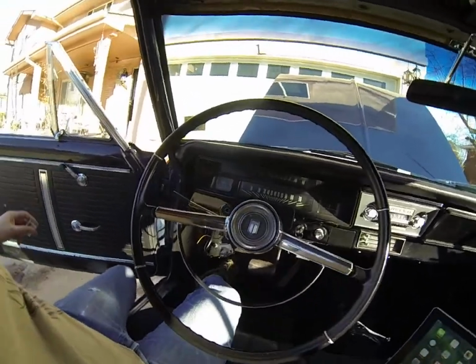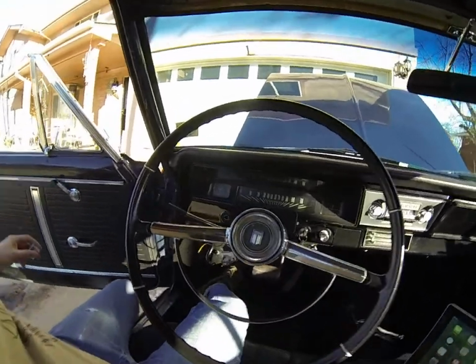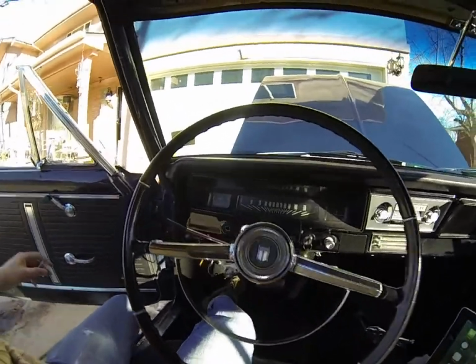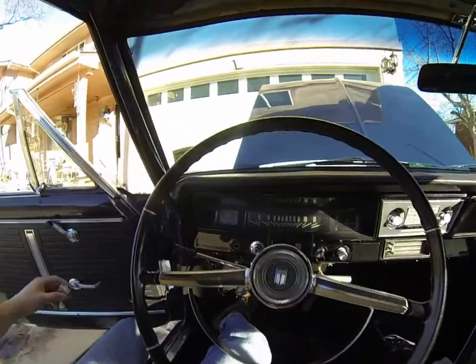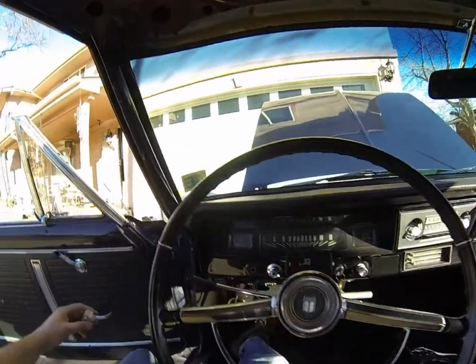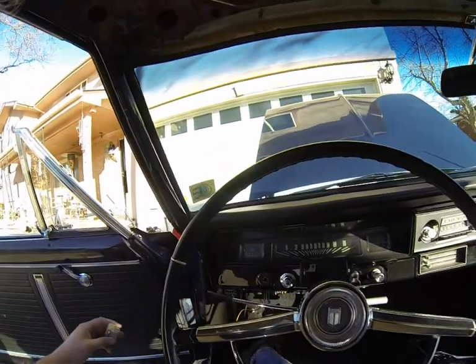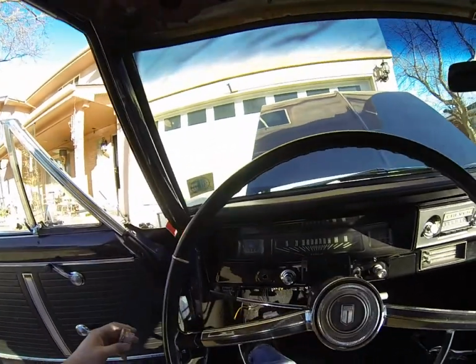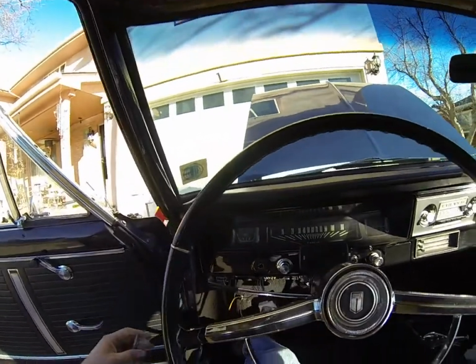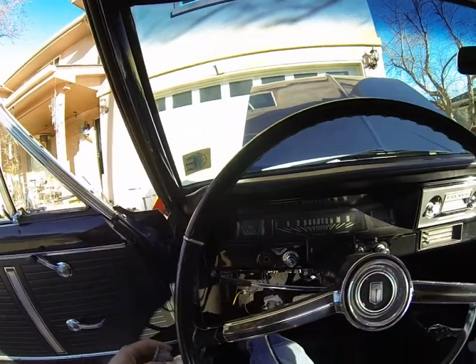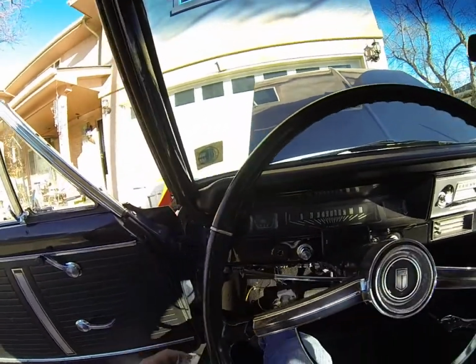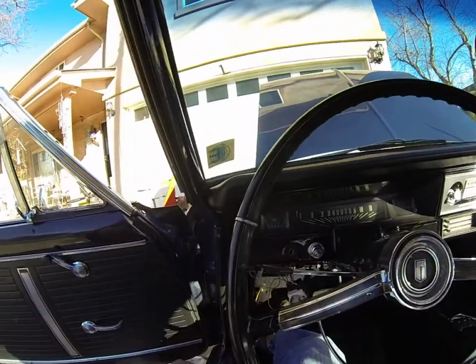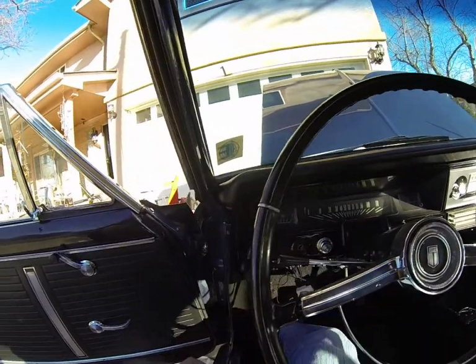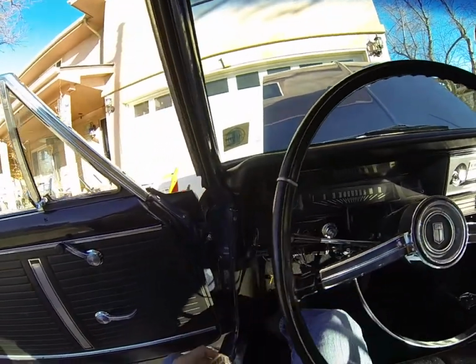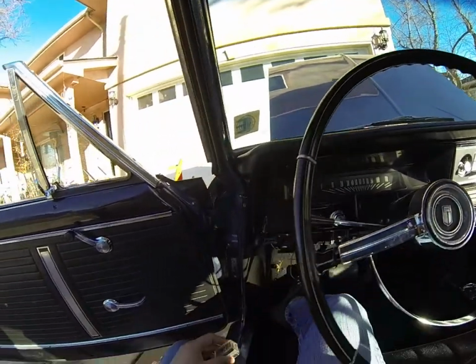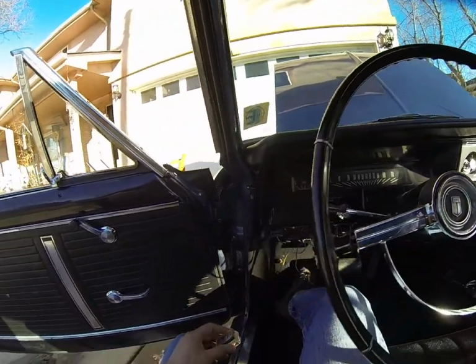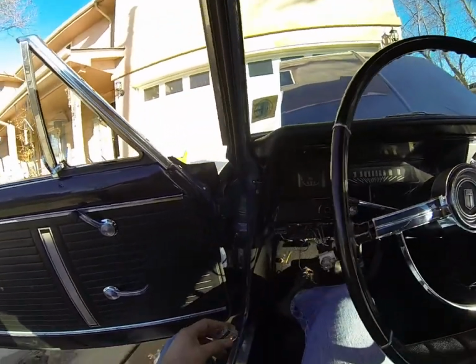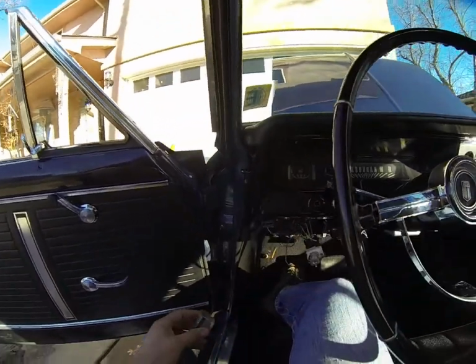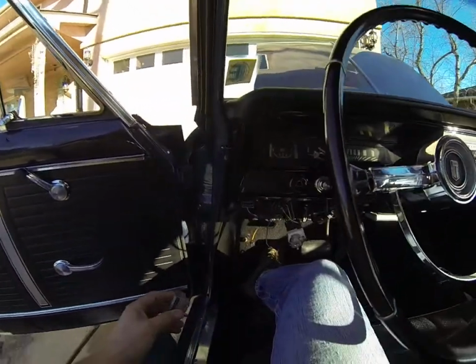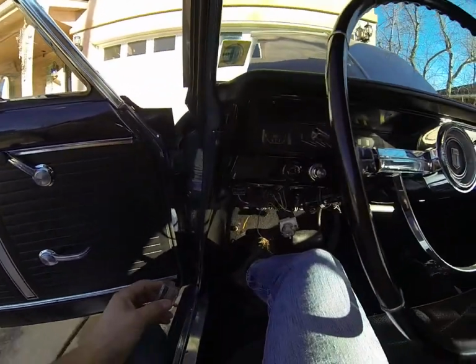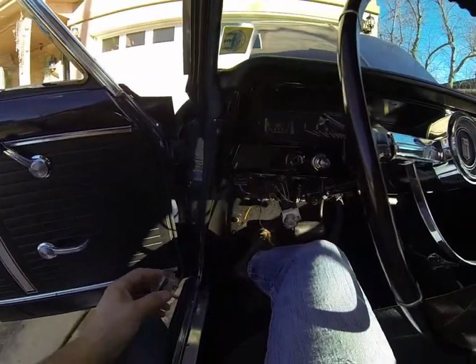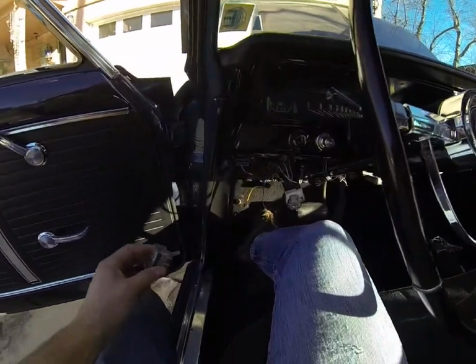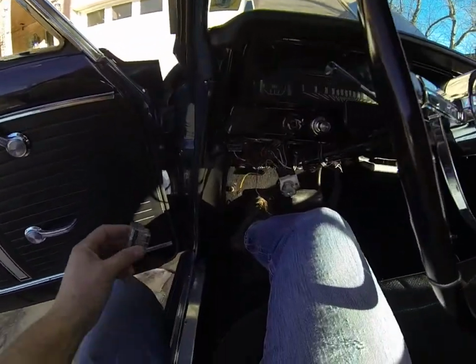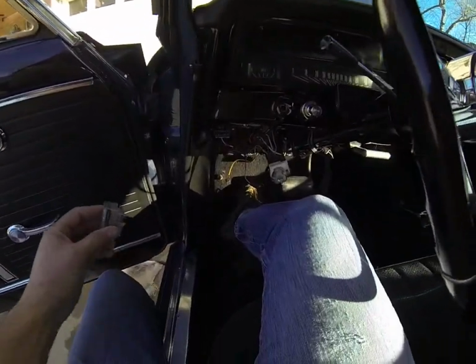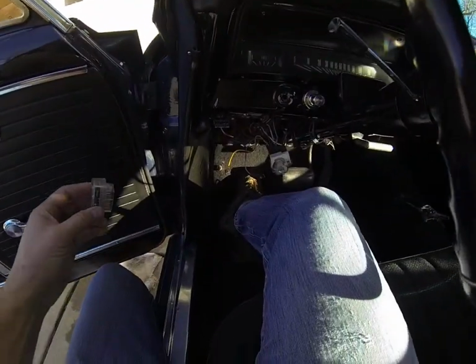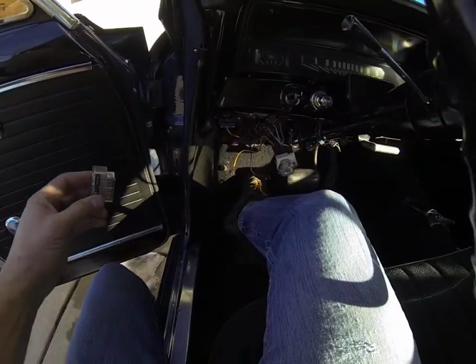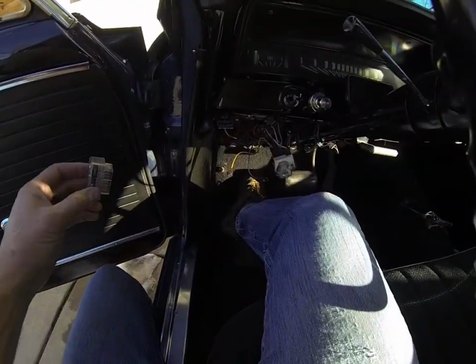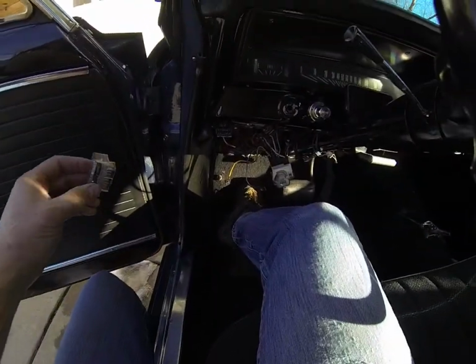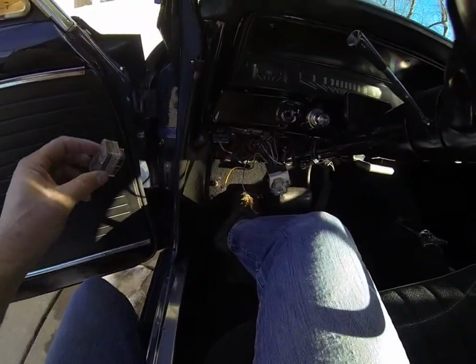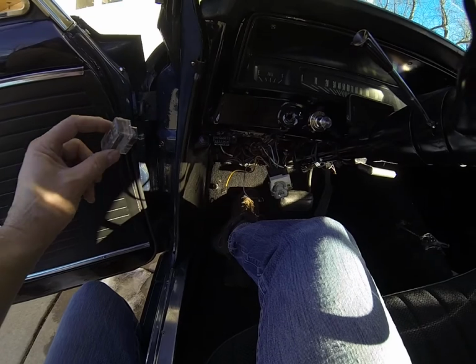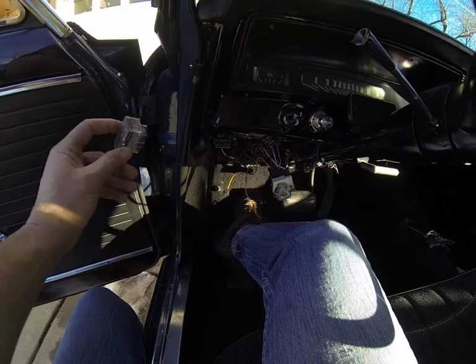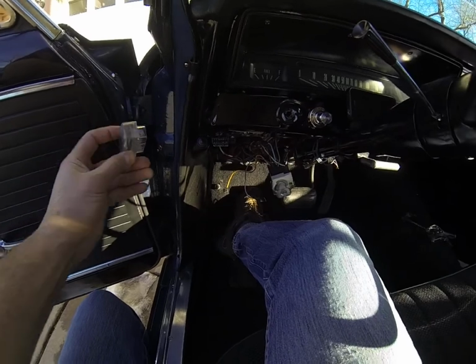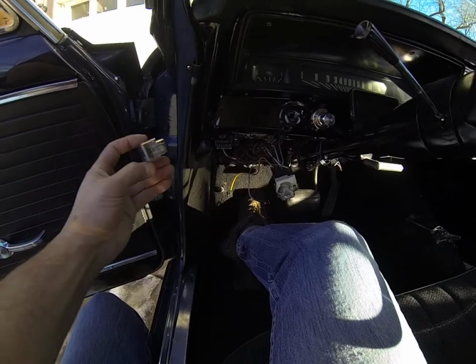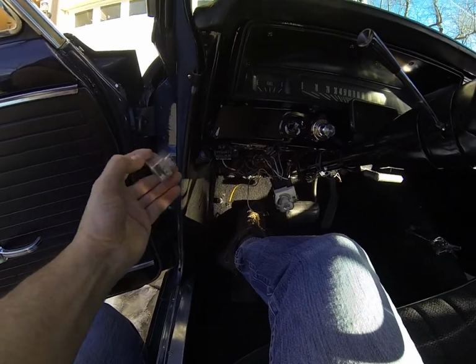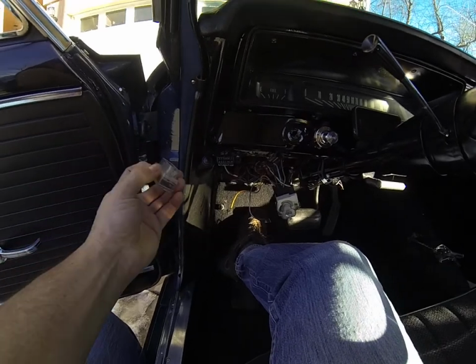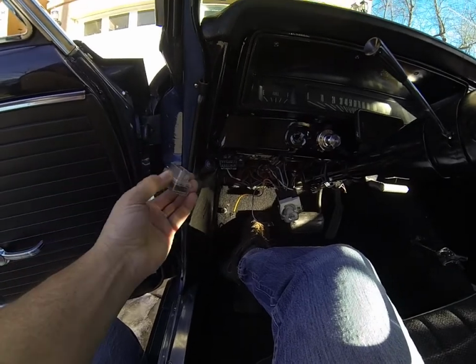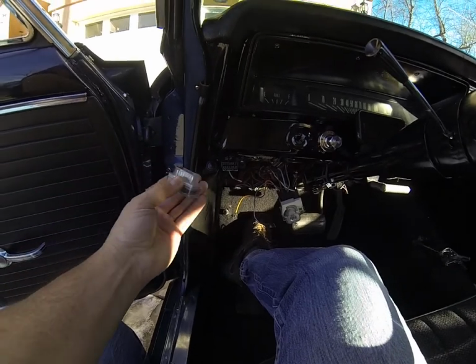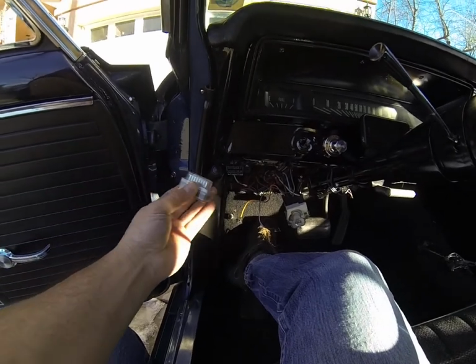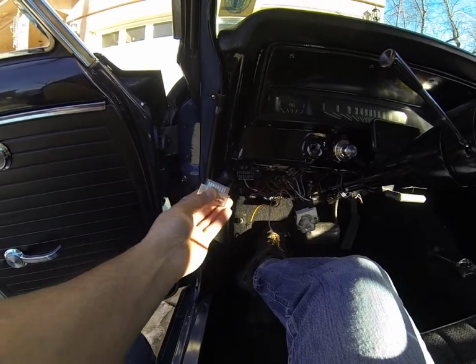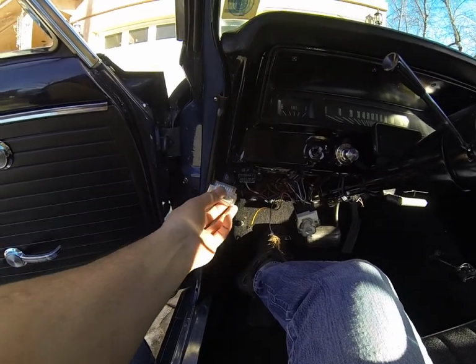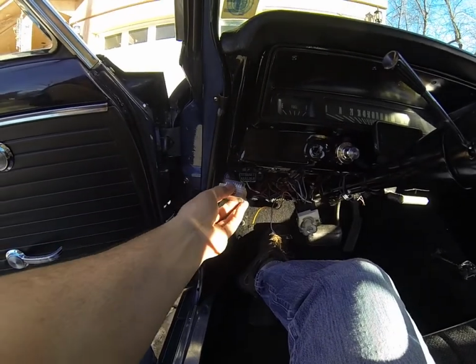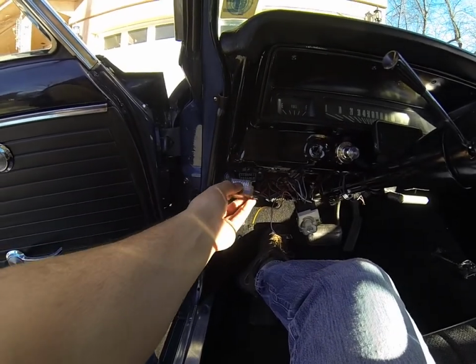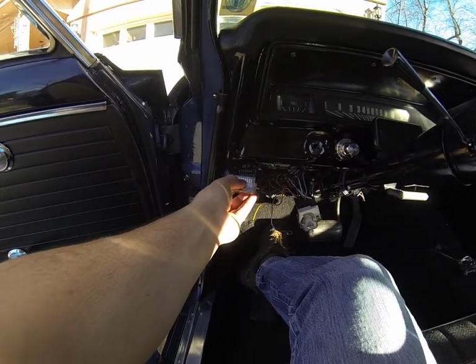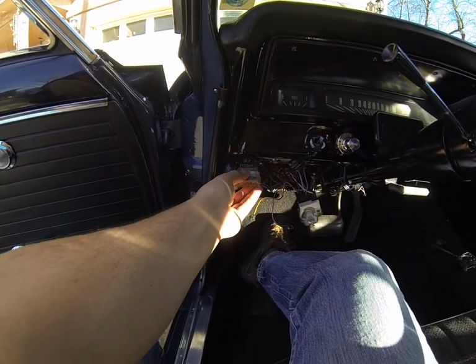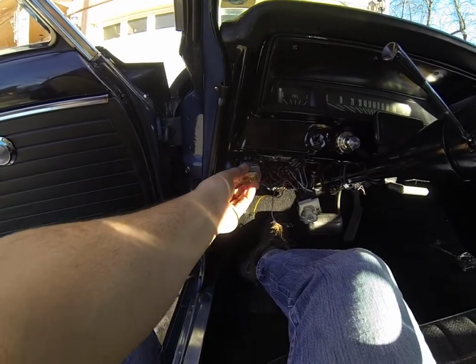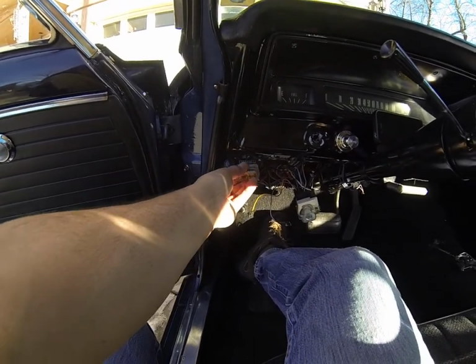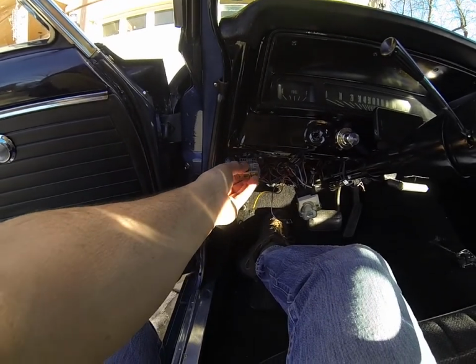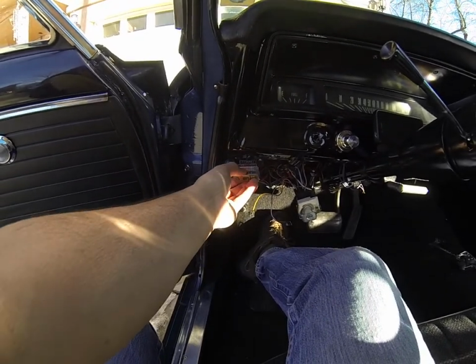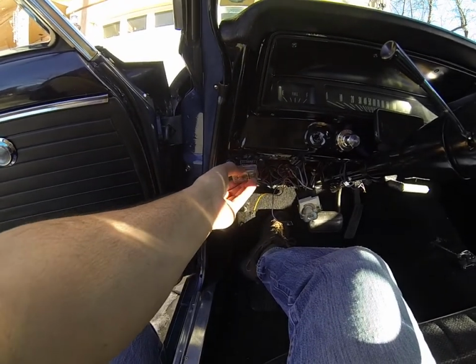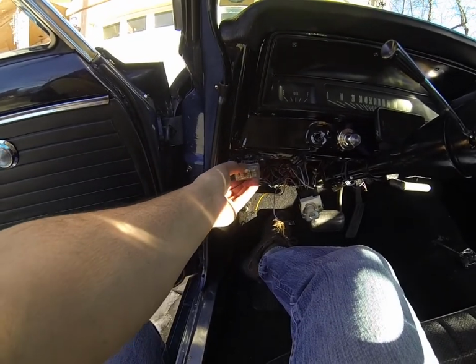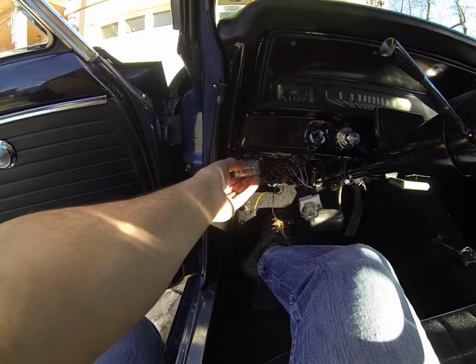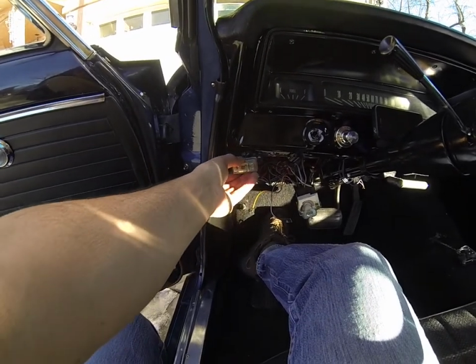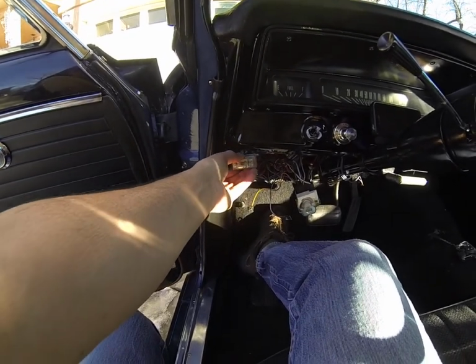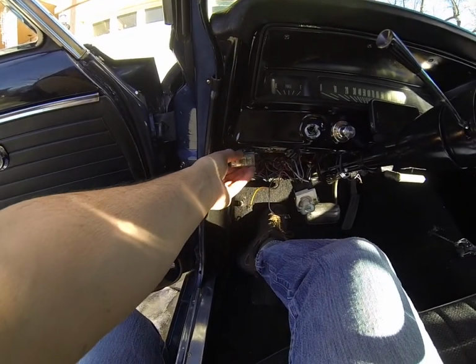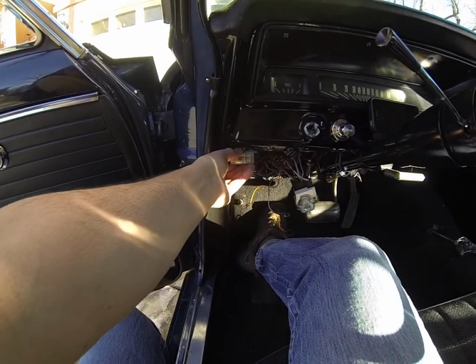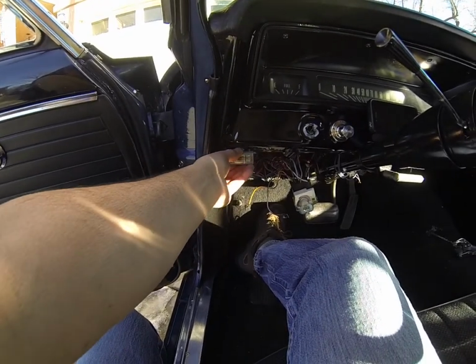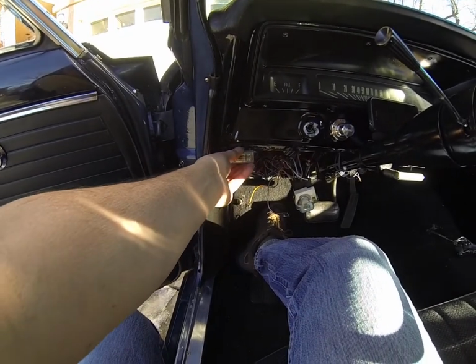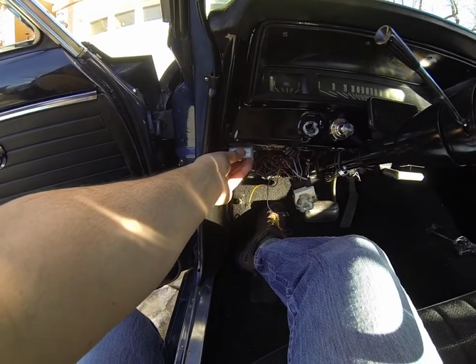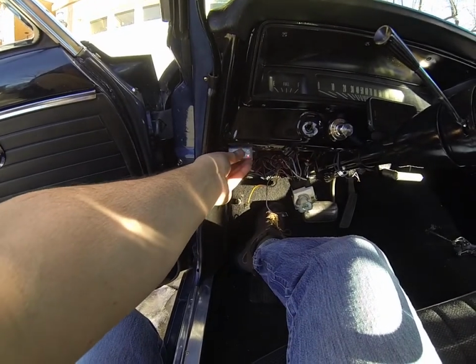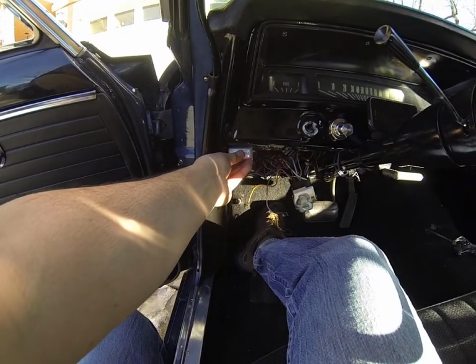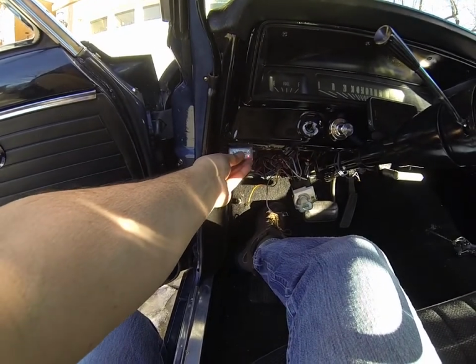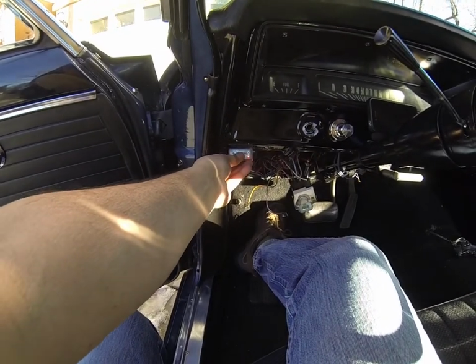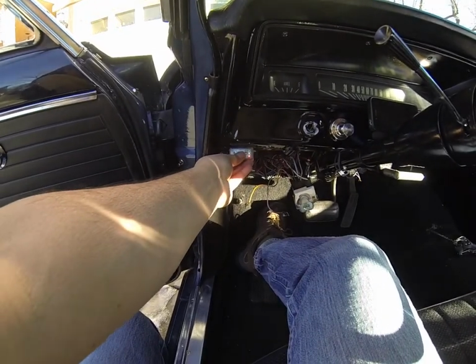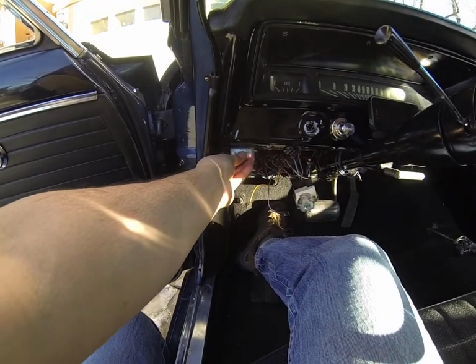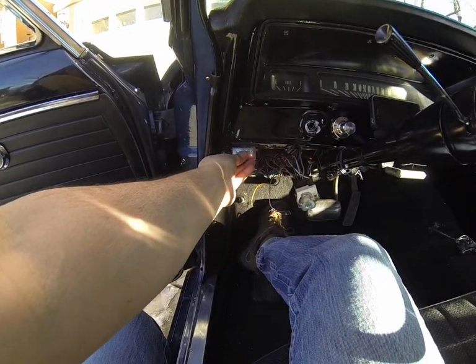So instead of buying a new digital dashboard, I did this just for the interim. I'm still working on the car — as you can tell, my headlight switch is unhooked there. So what you do with this is you plug that dongle in.